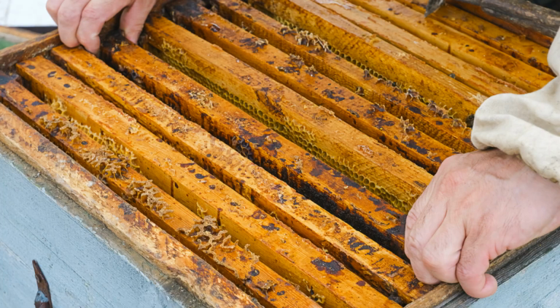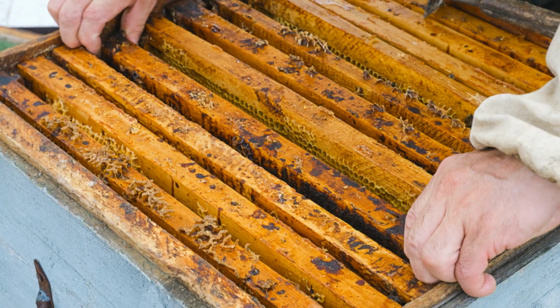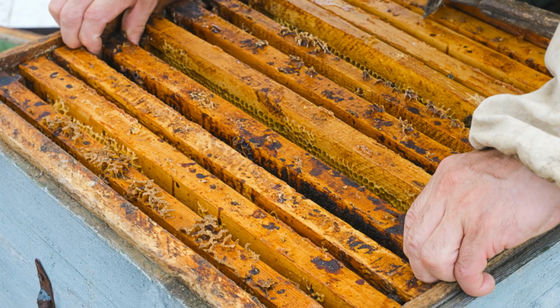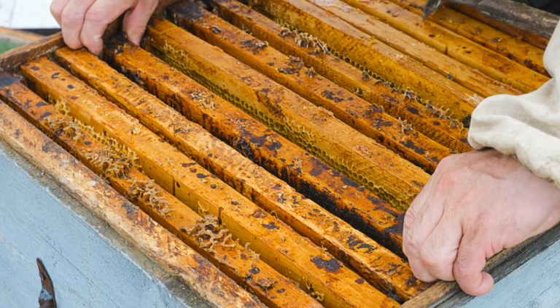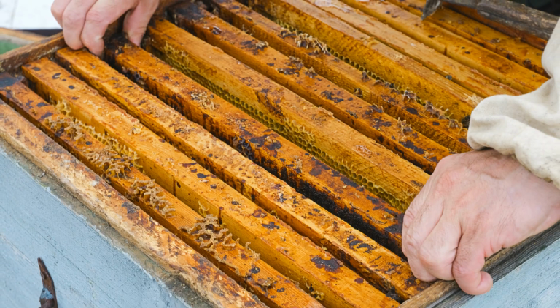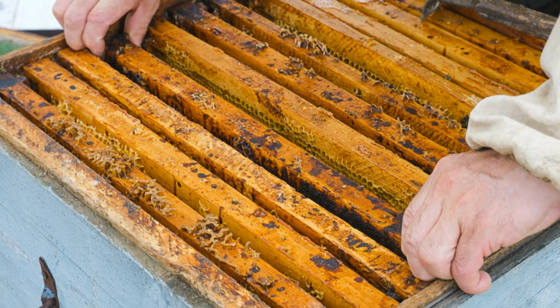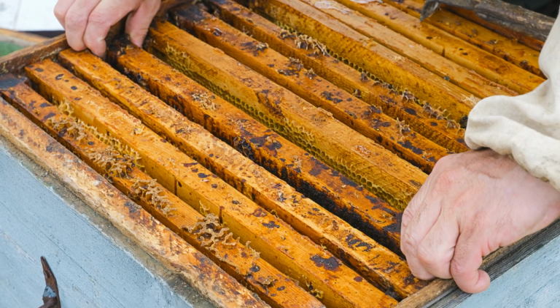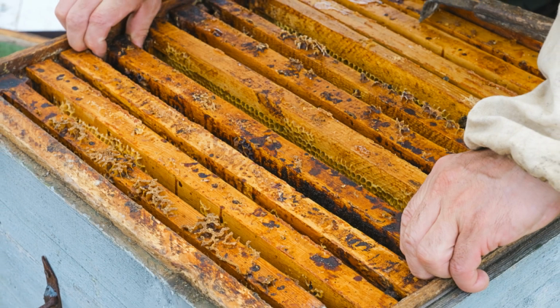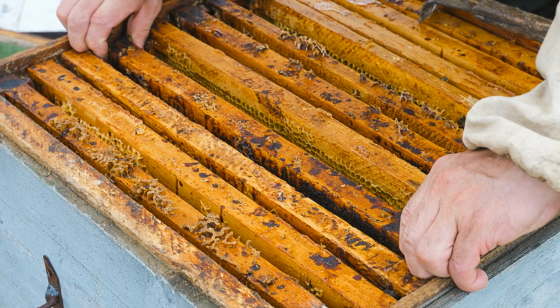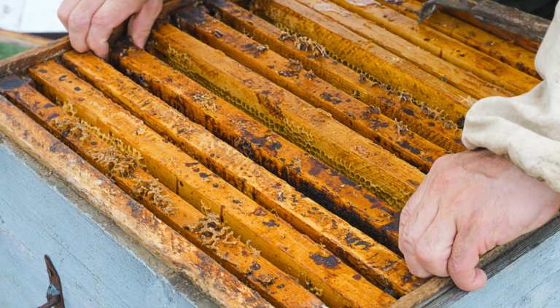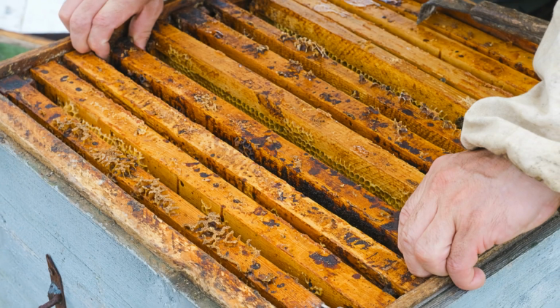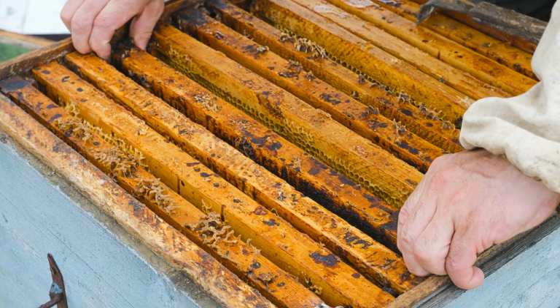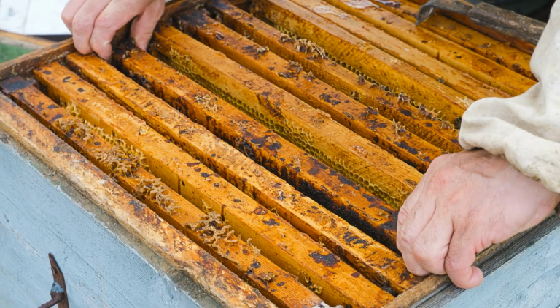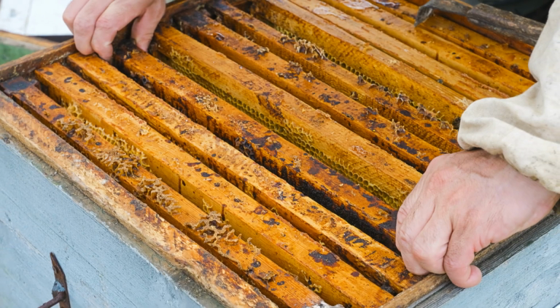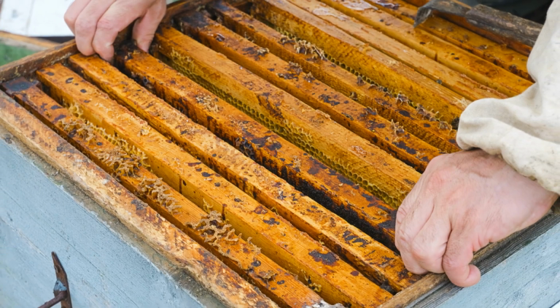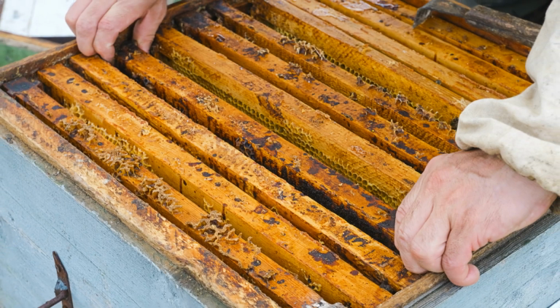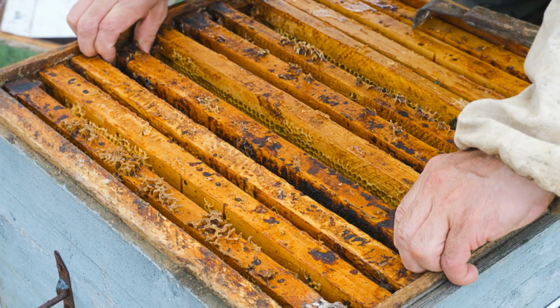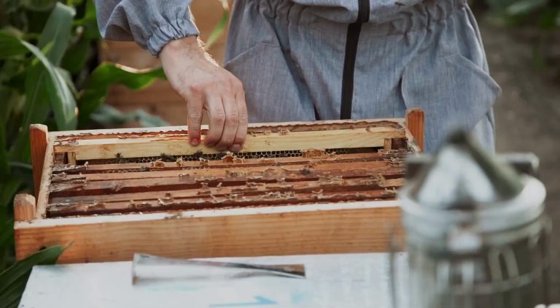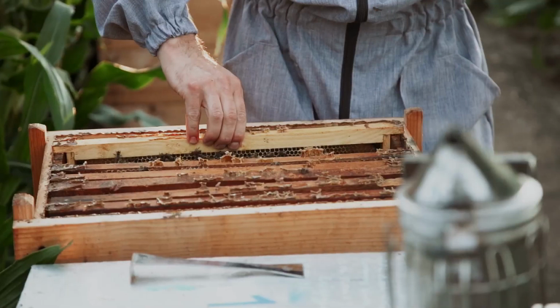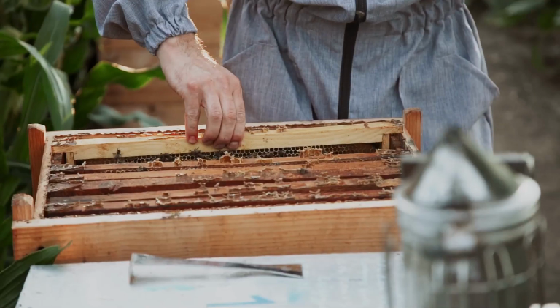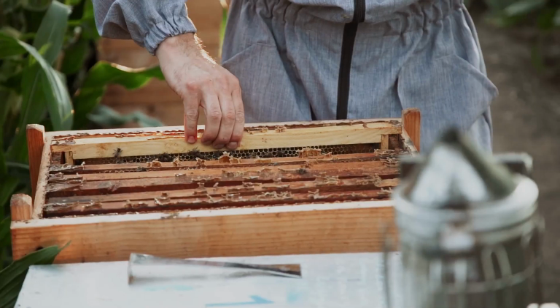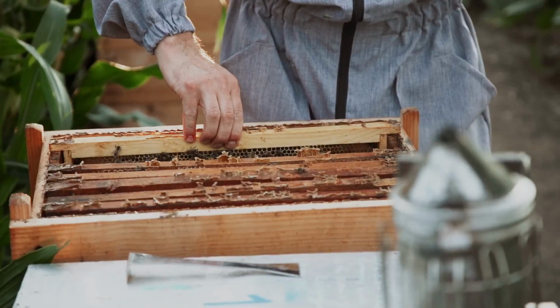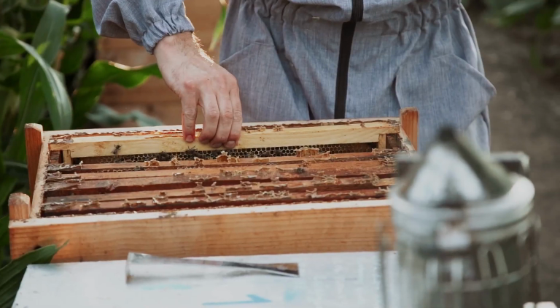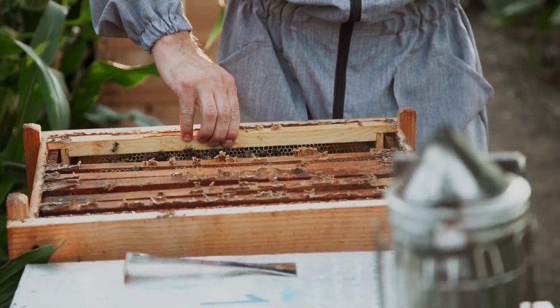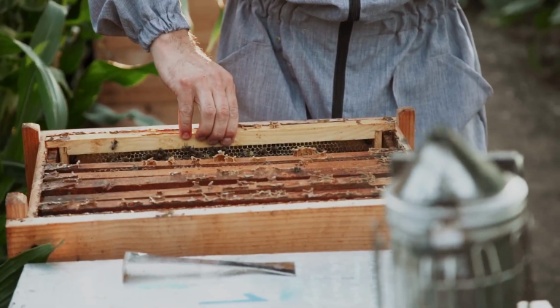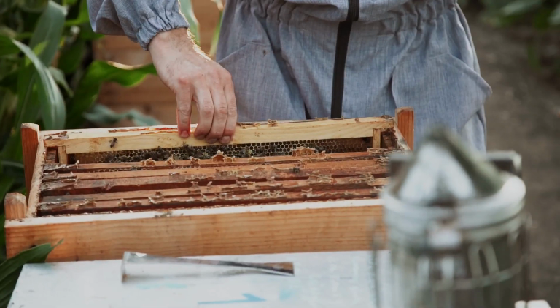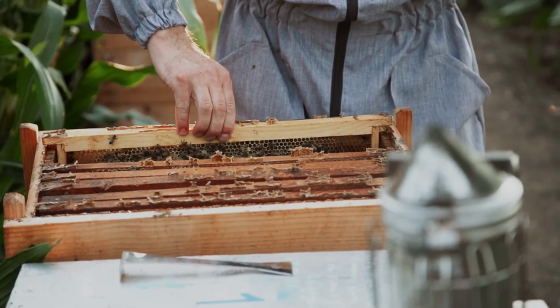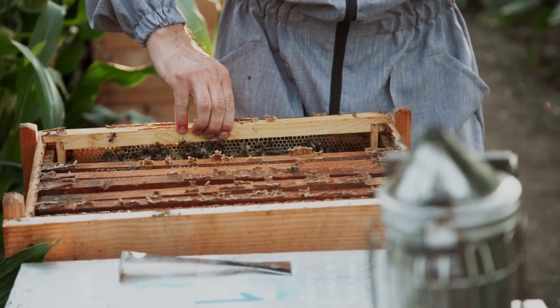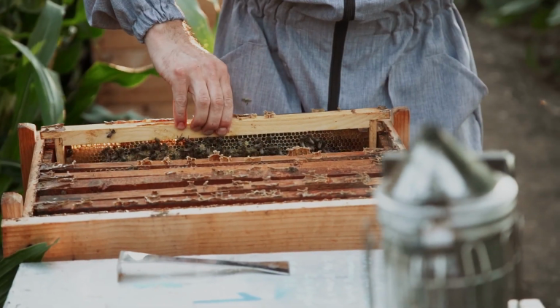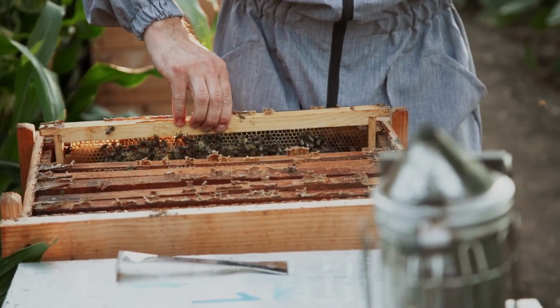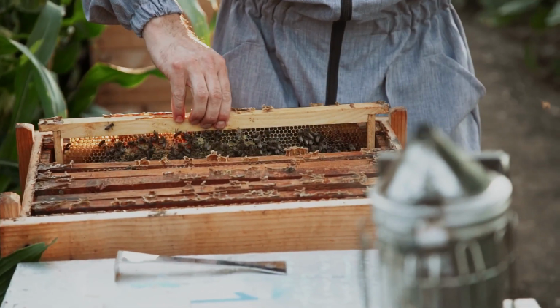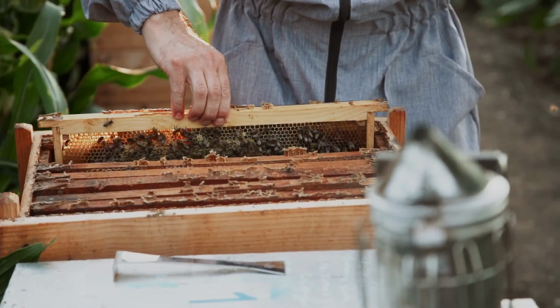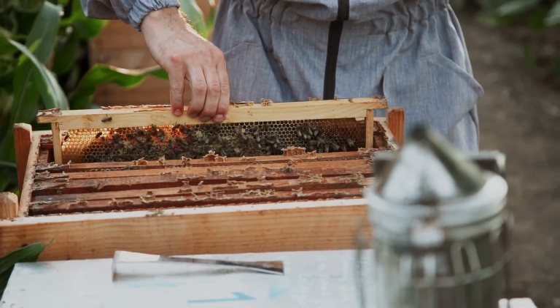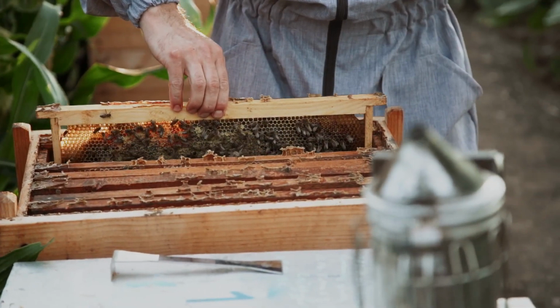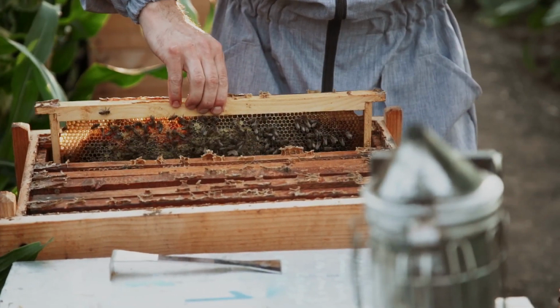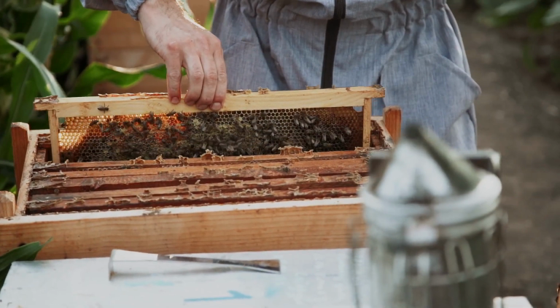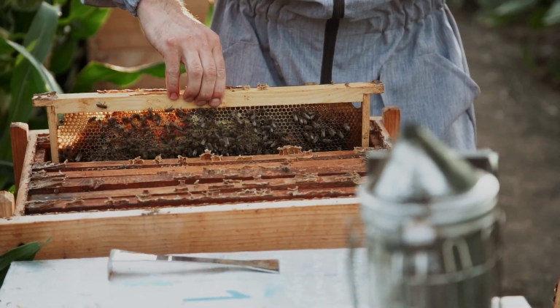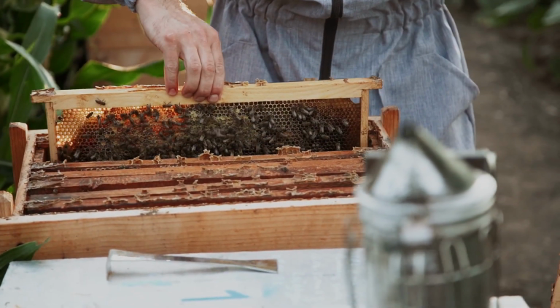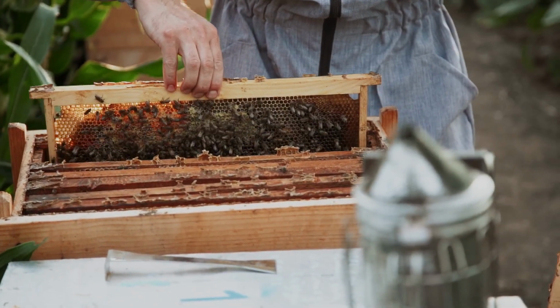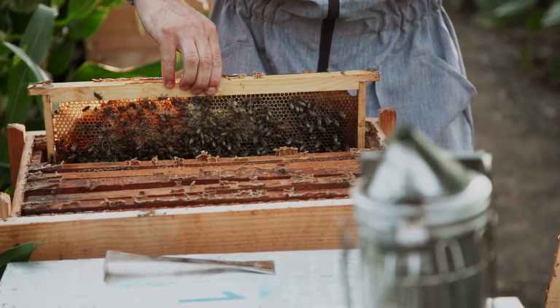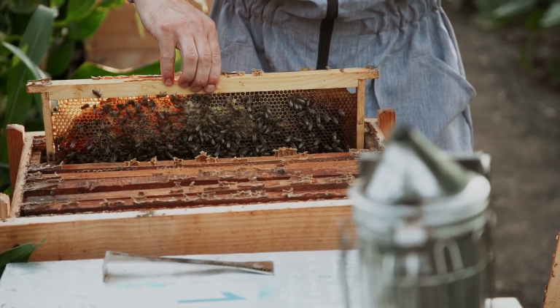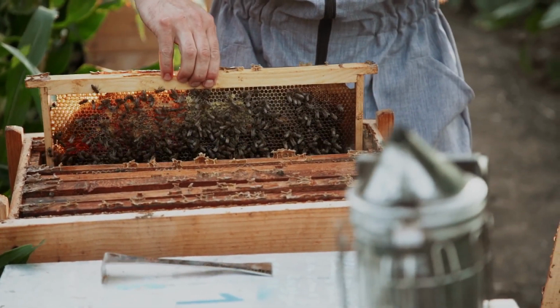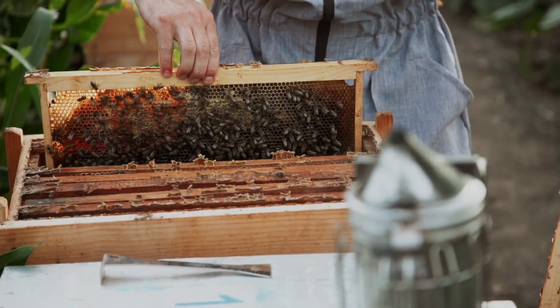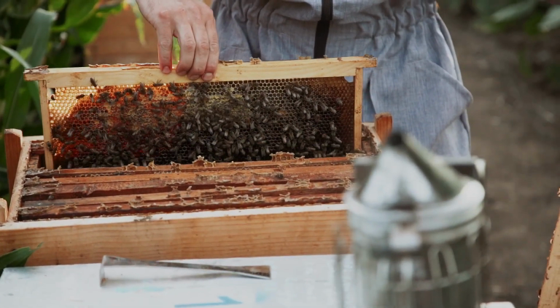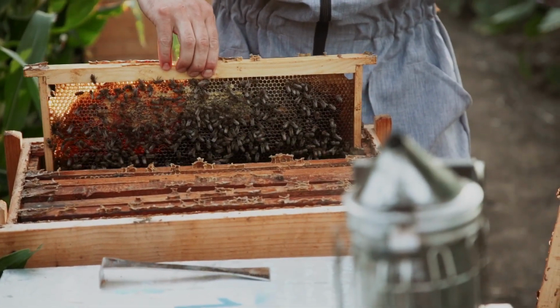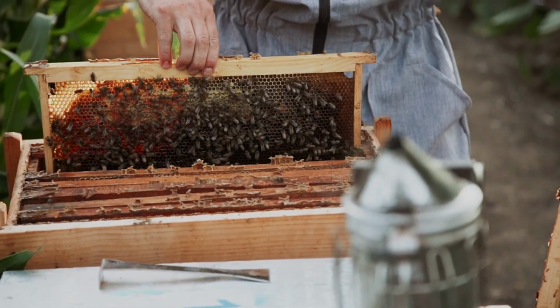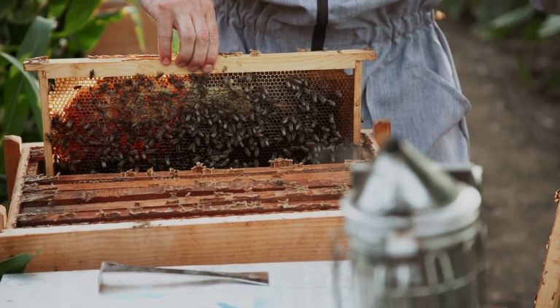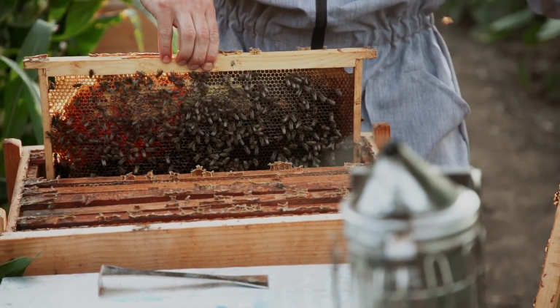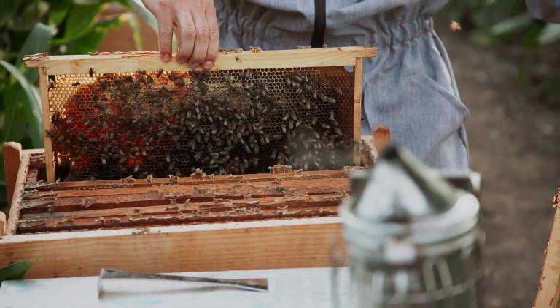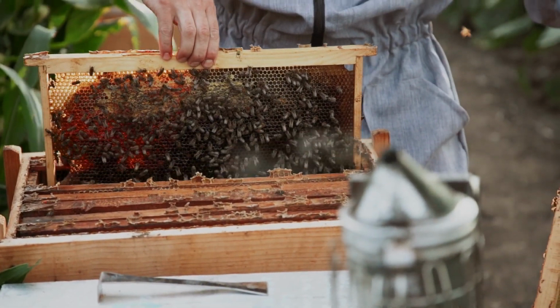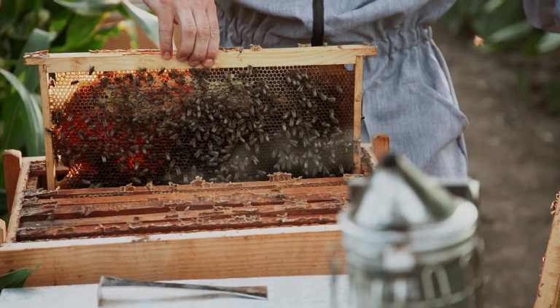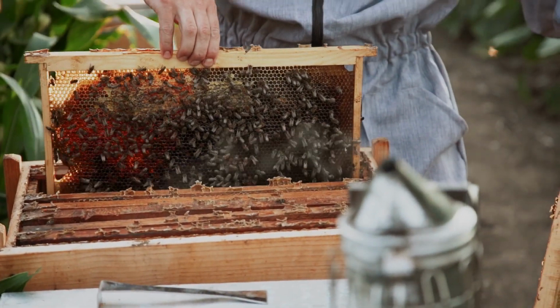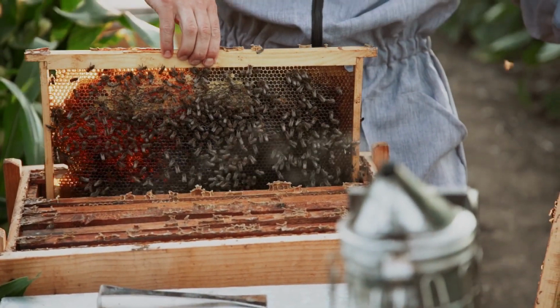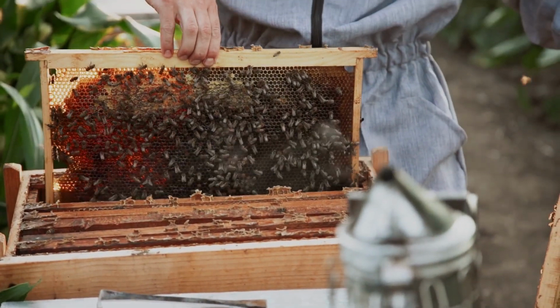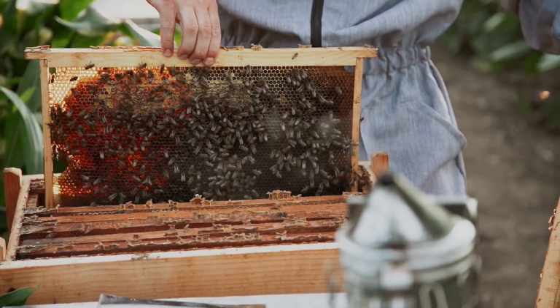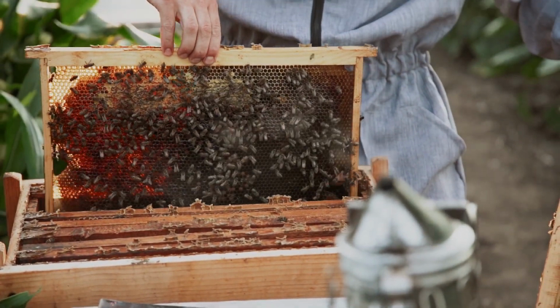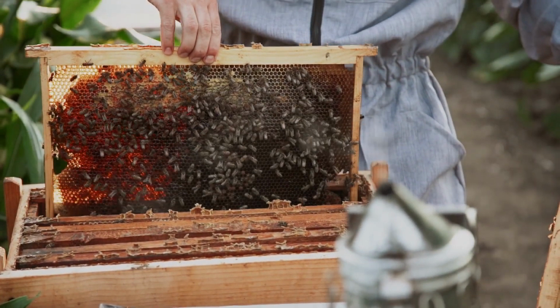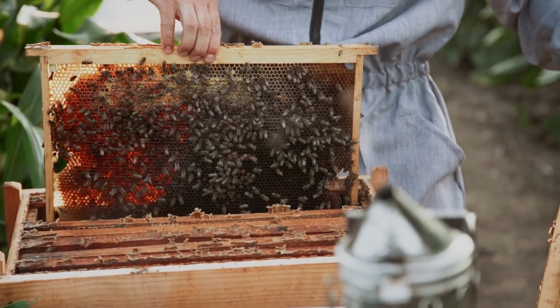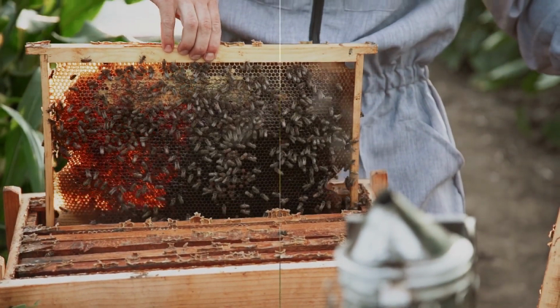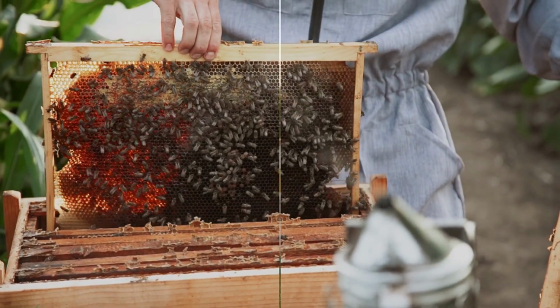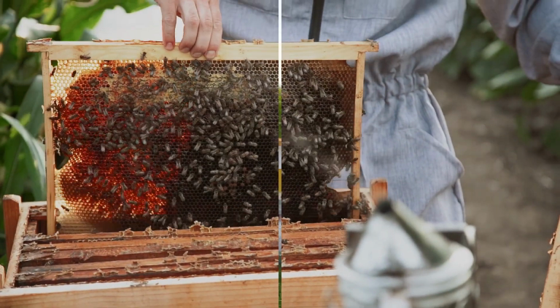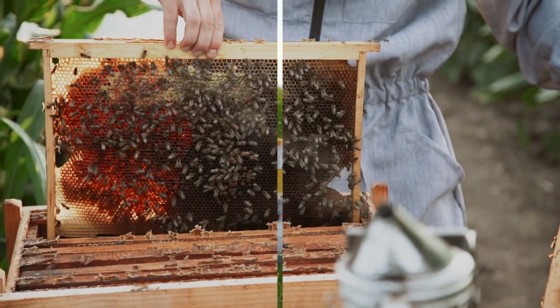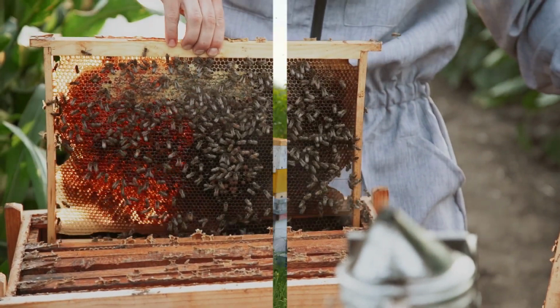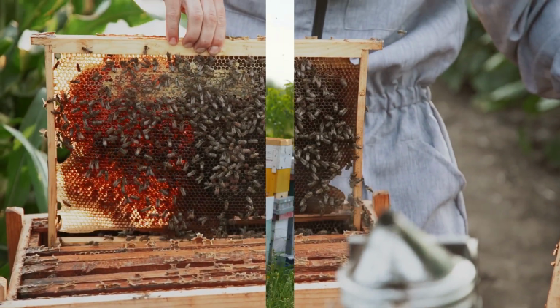Regular hive inspections, combined with attentive care and management, are the keys to successful beekeeping and a thriving bee colony.